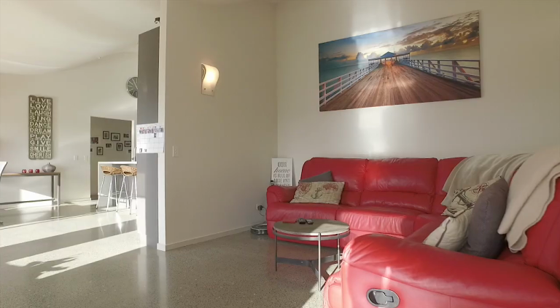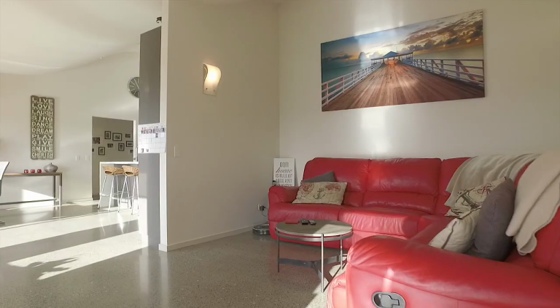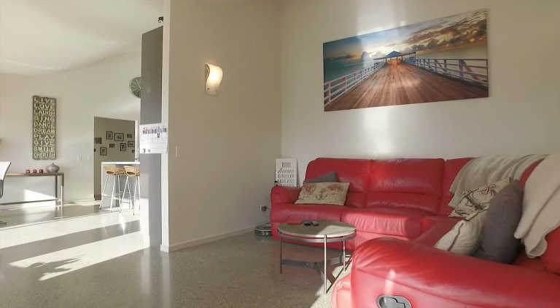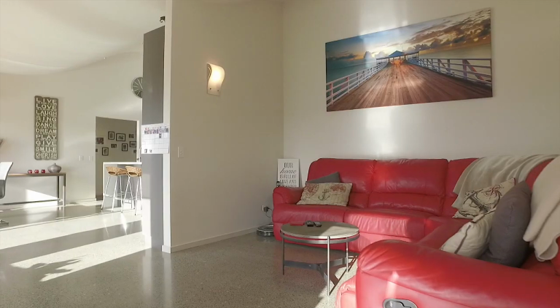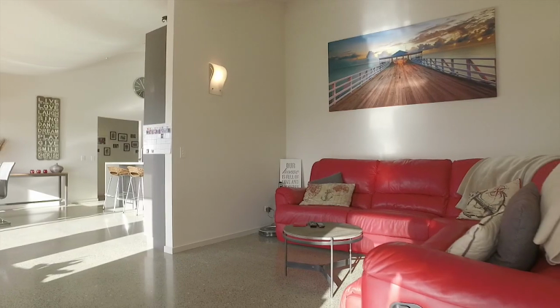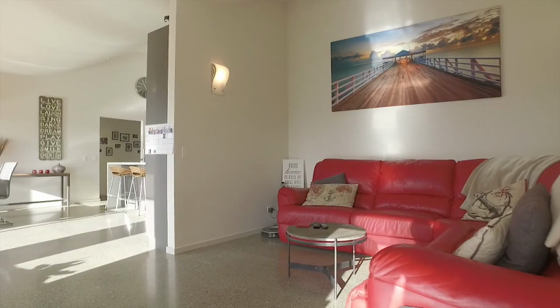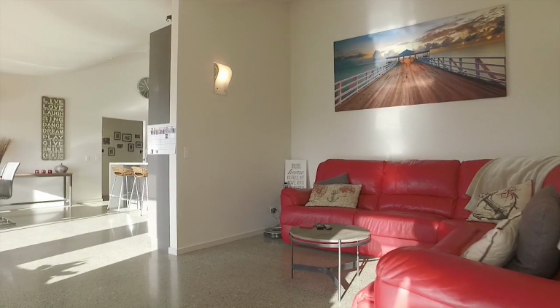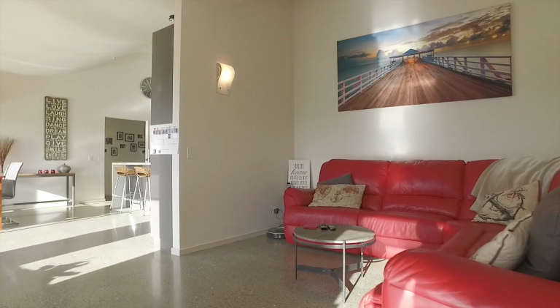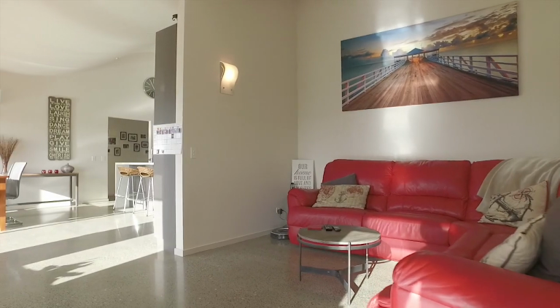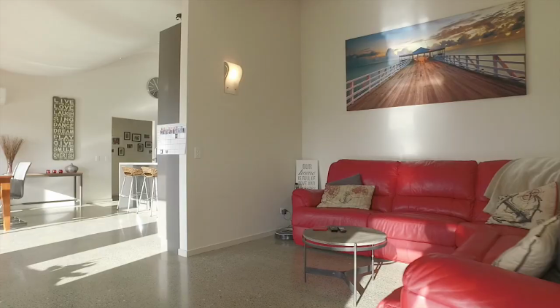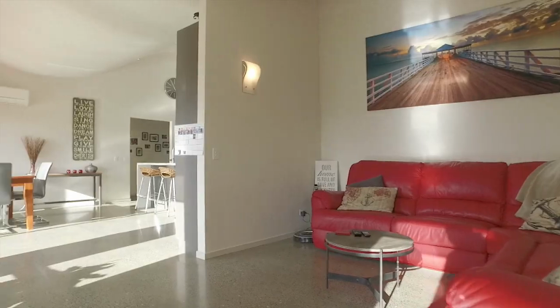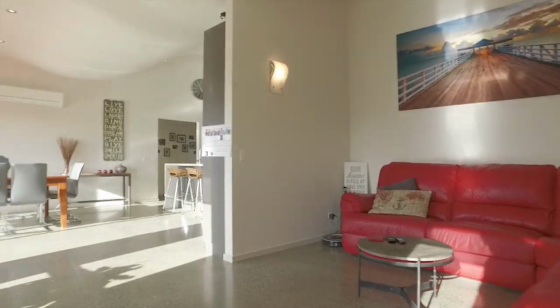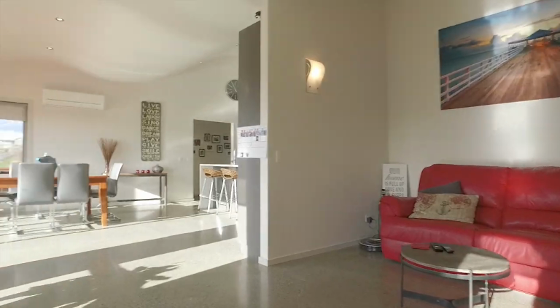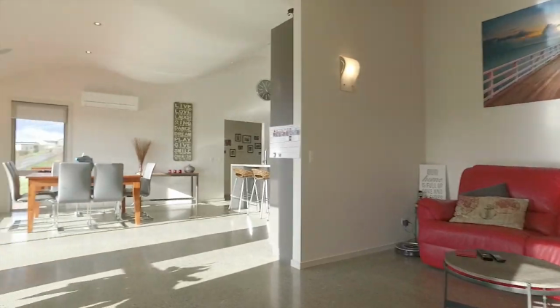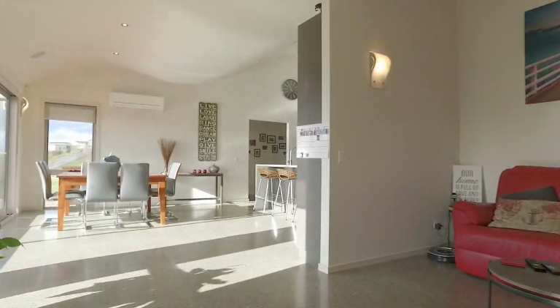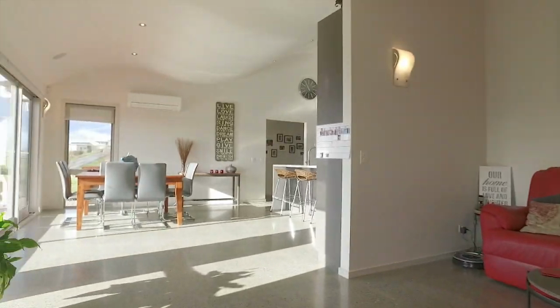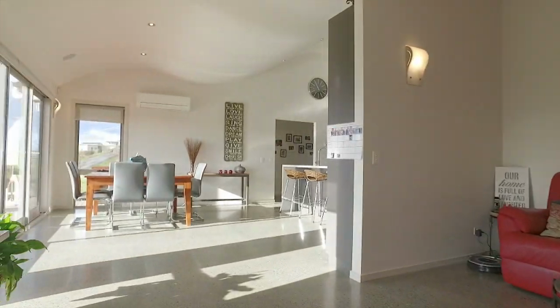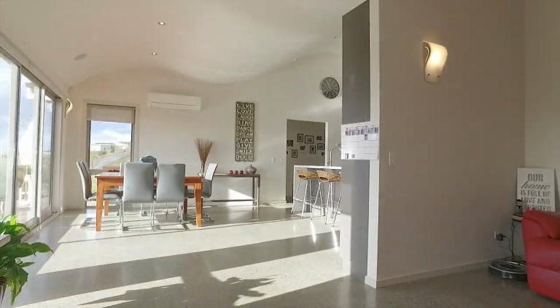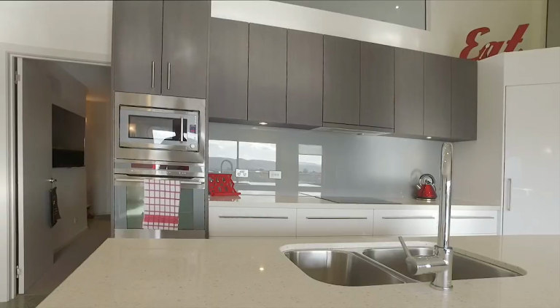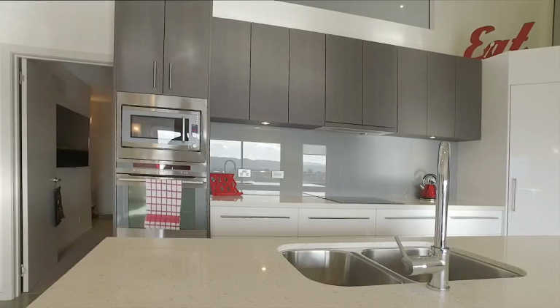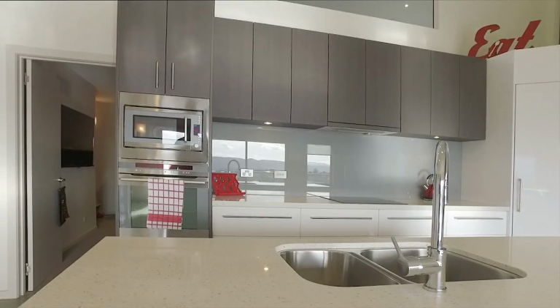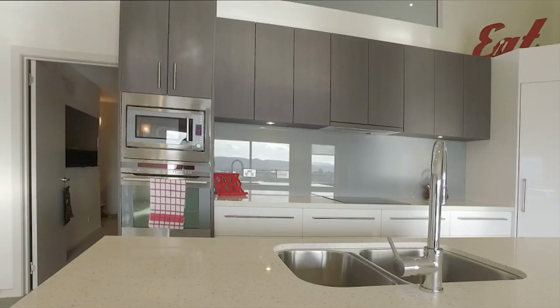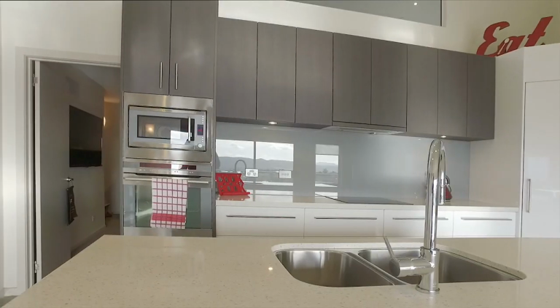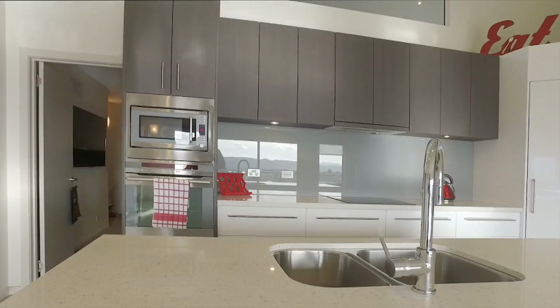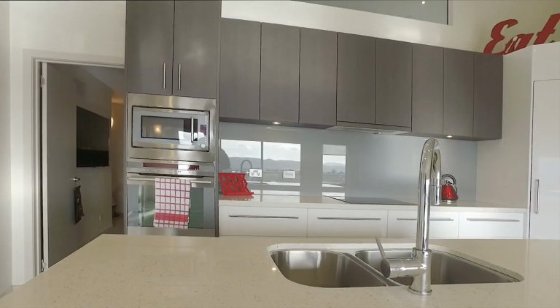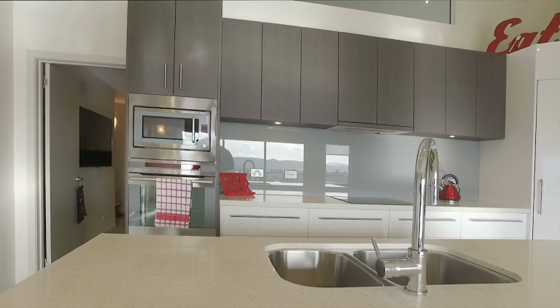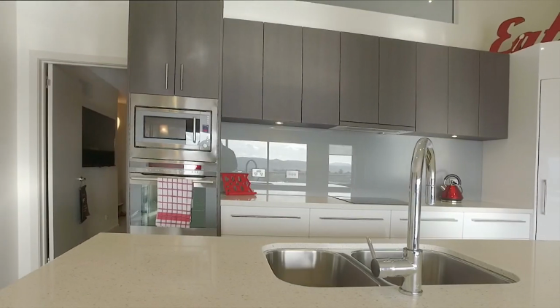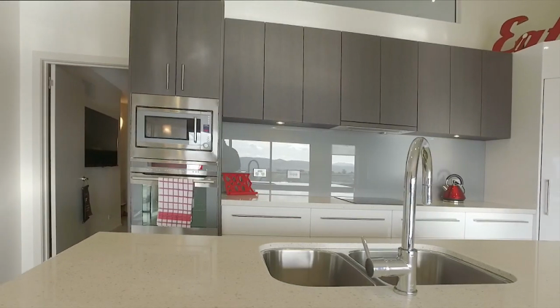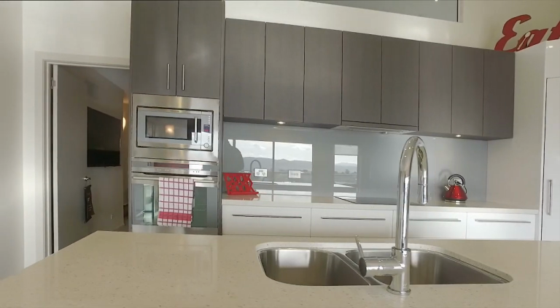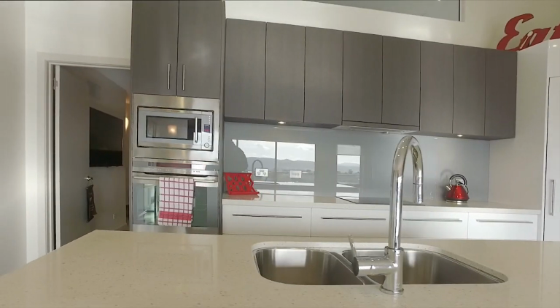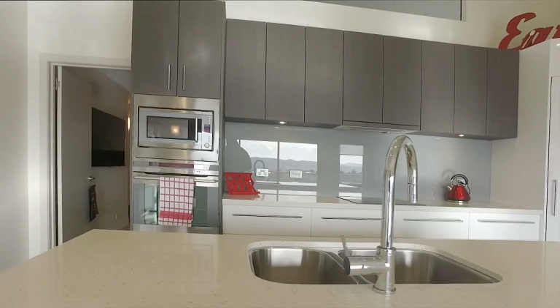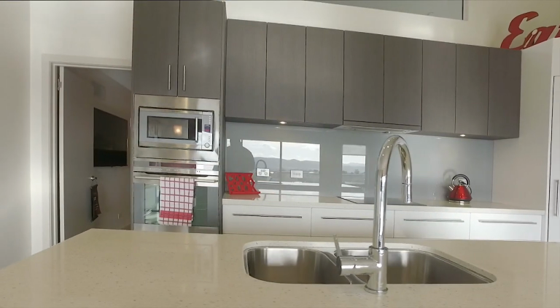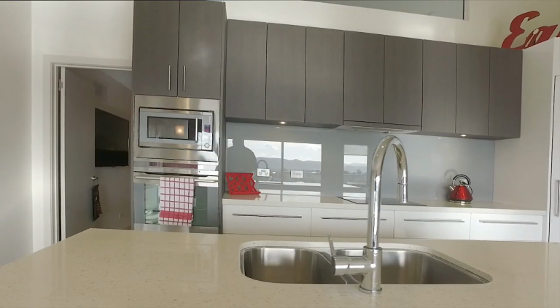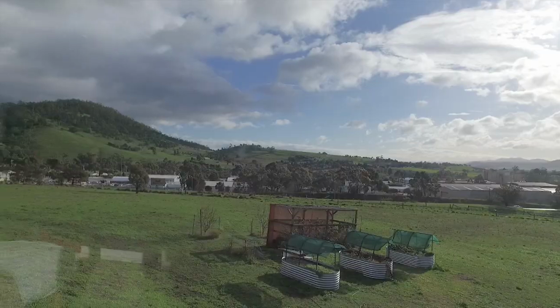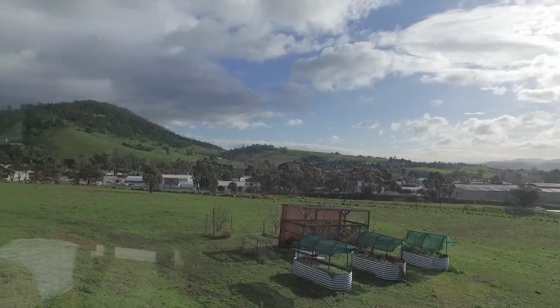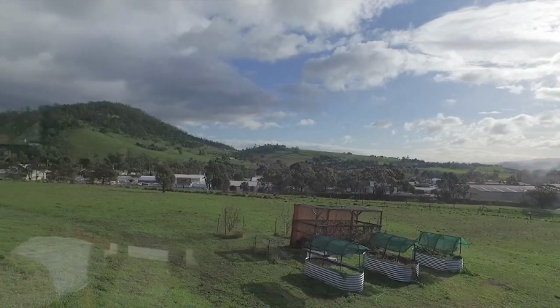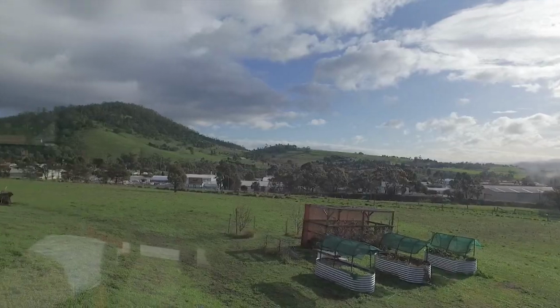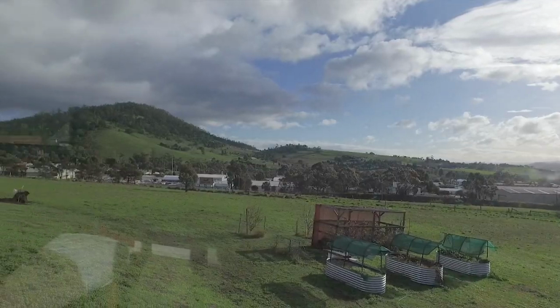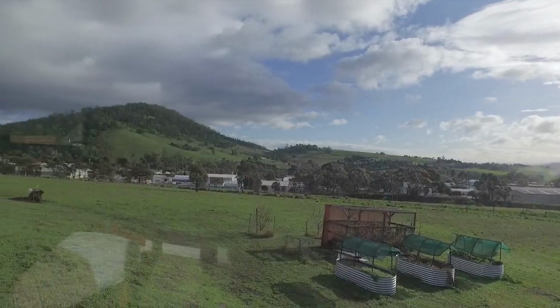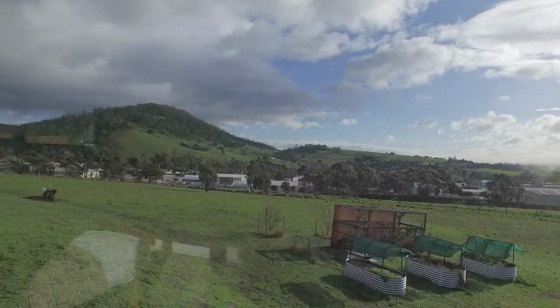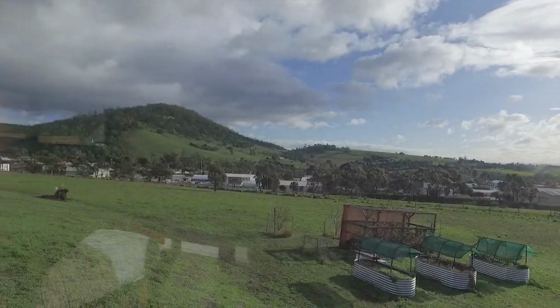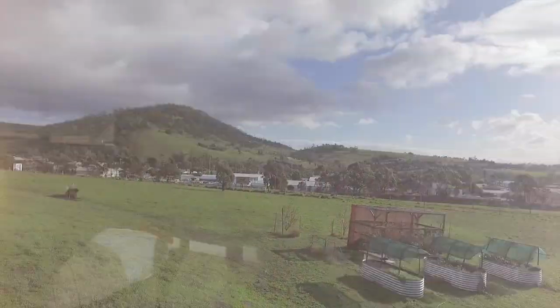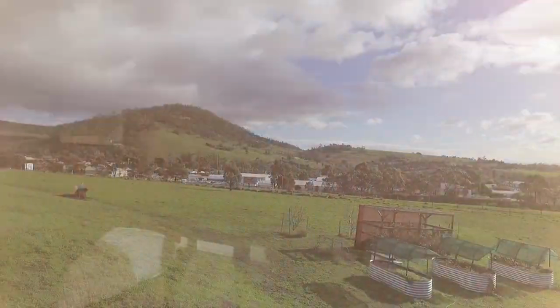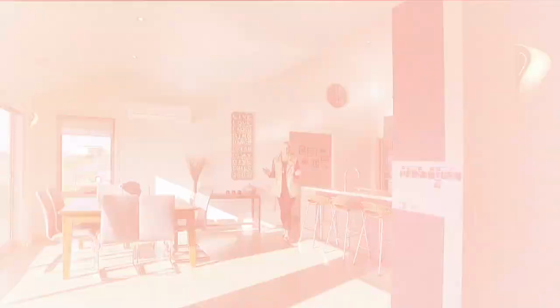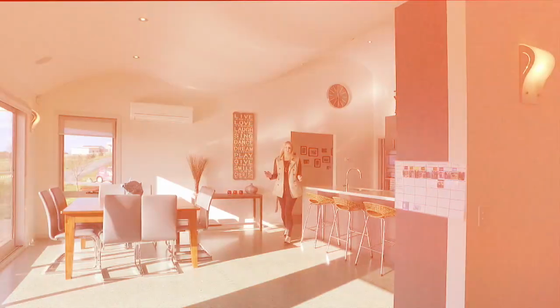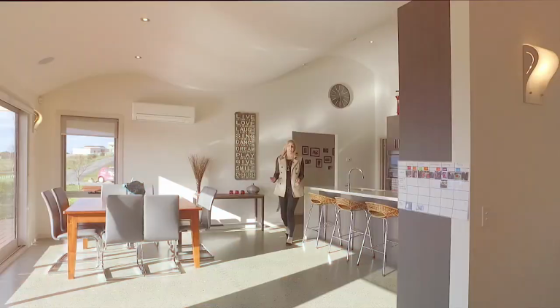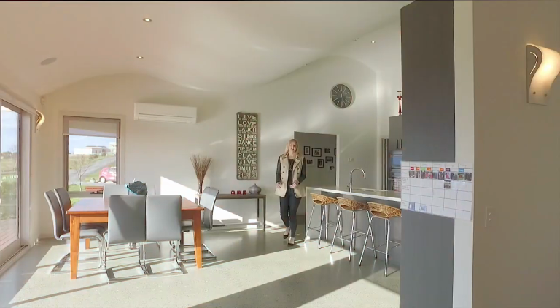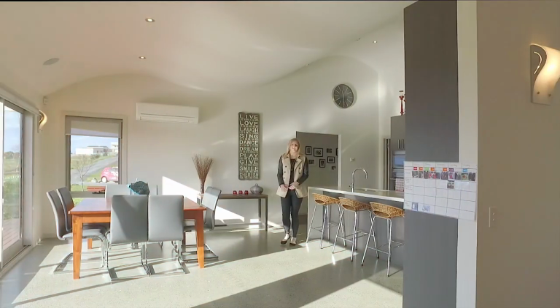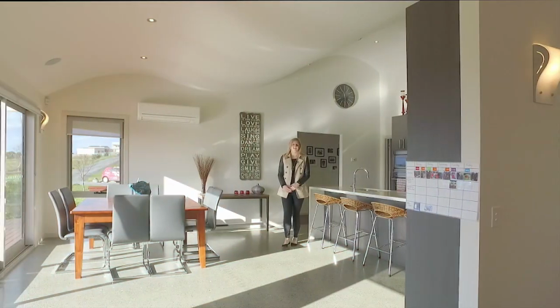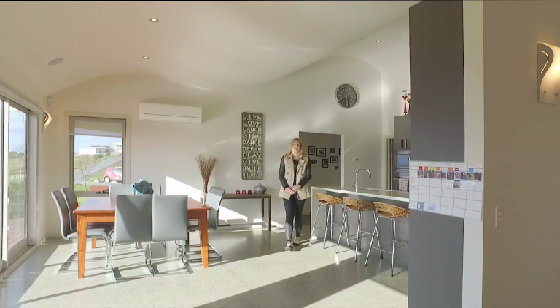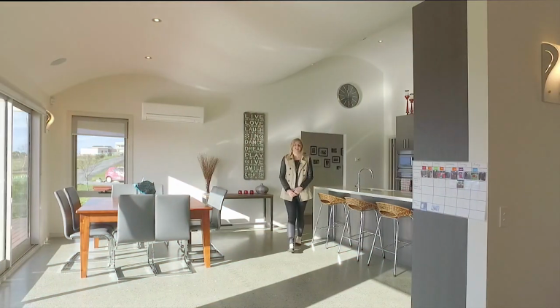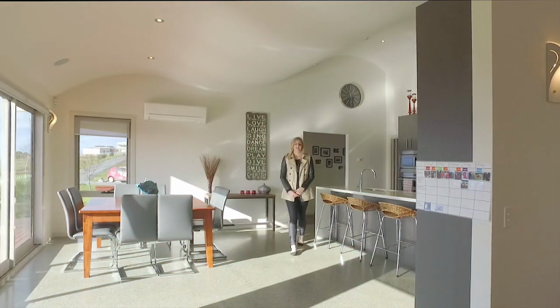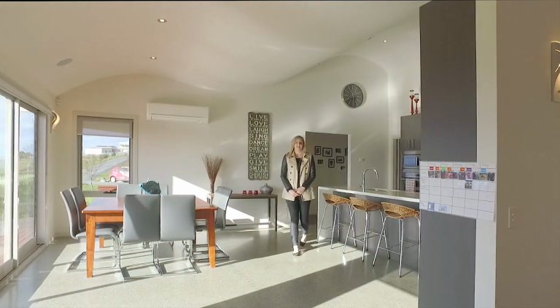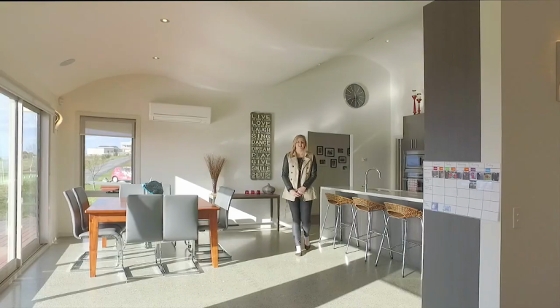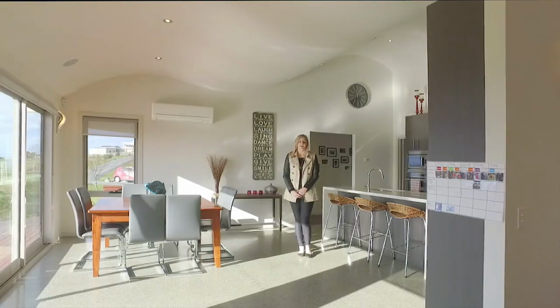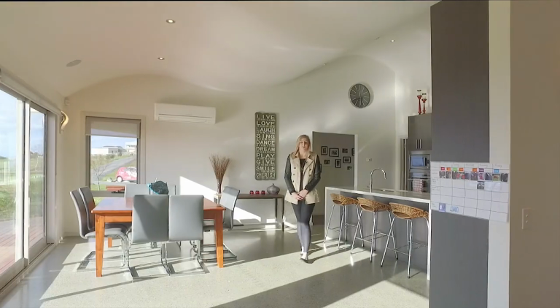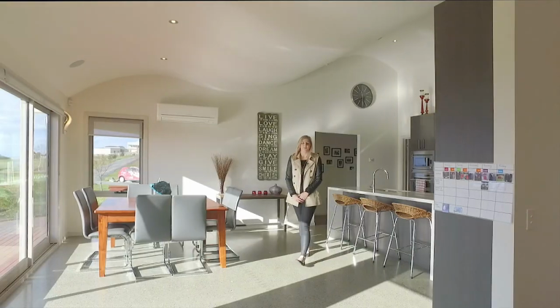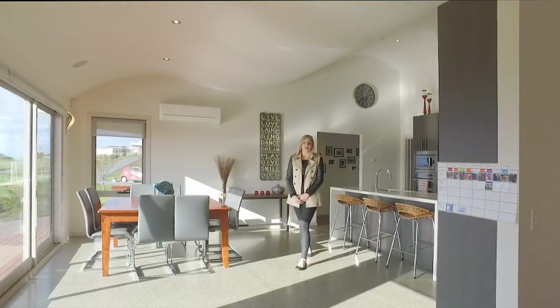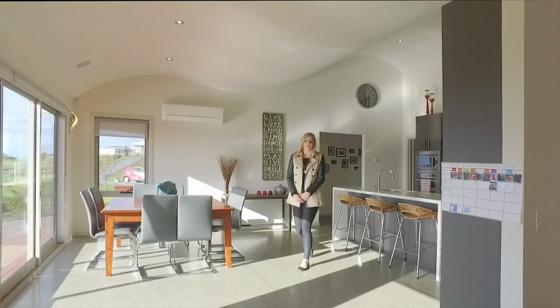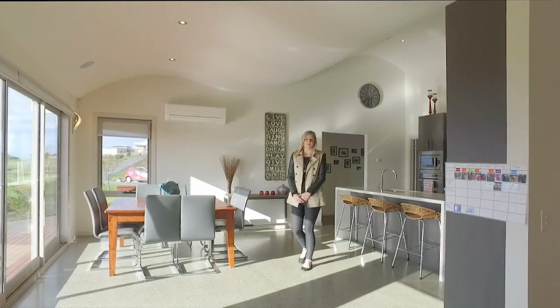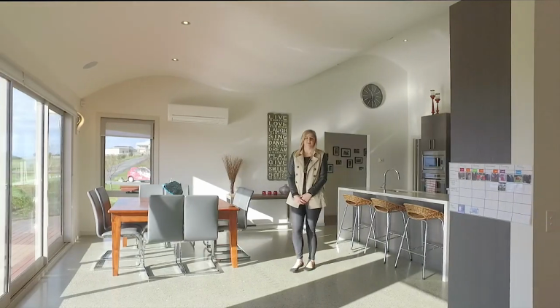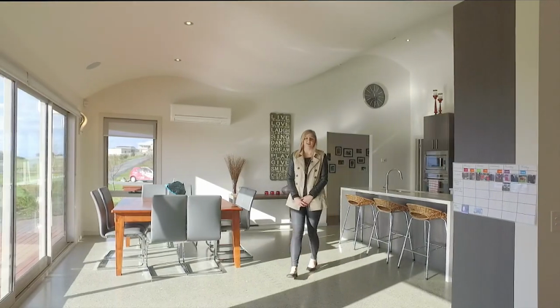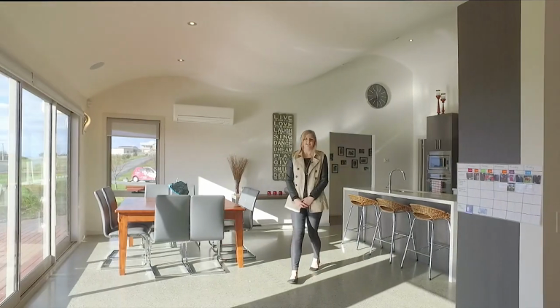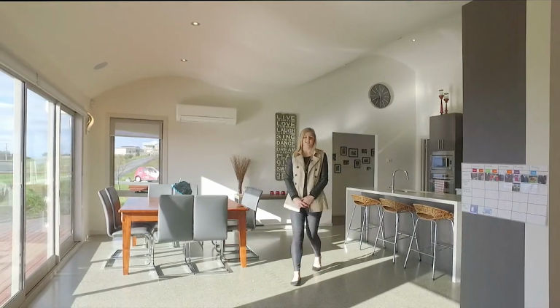Heated polished concrete floors, Caesarstone bench tops, double glazing and feature ceilings set this home apart from the rest.